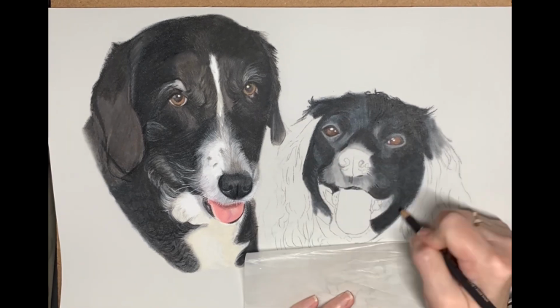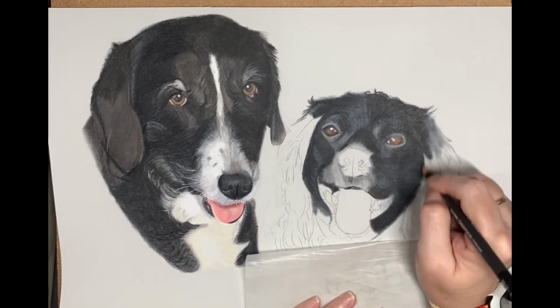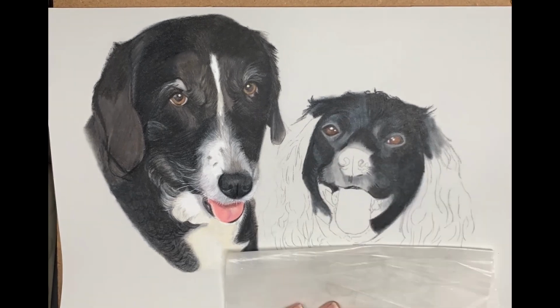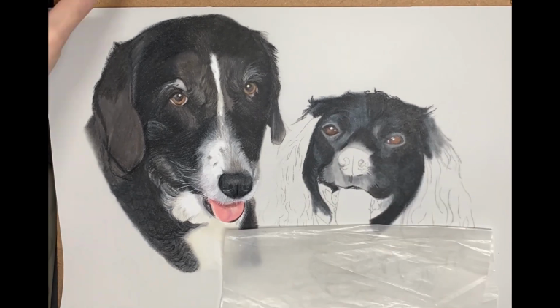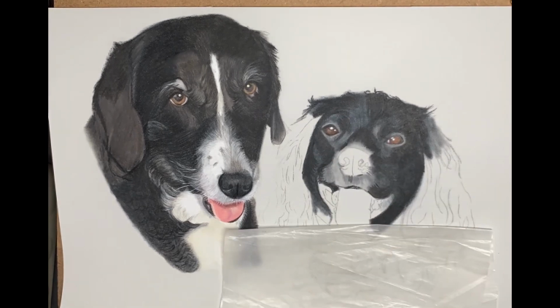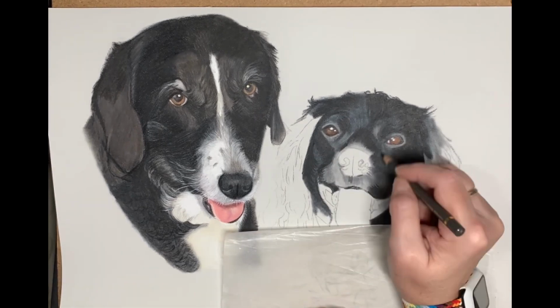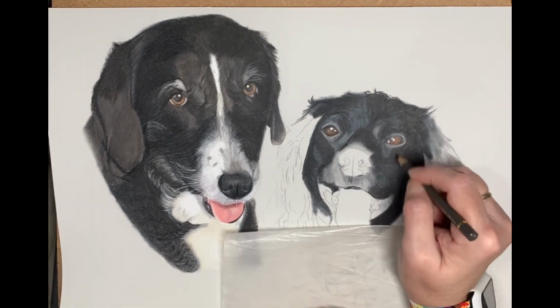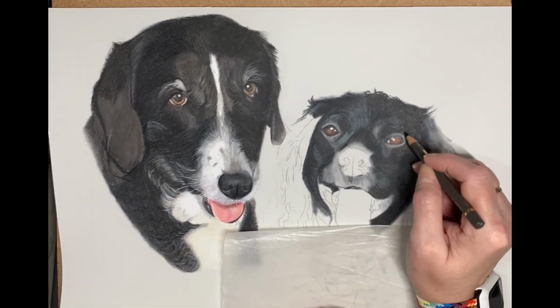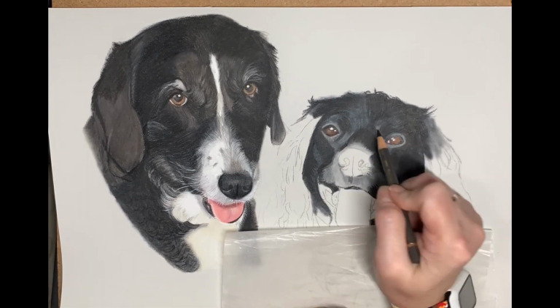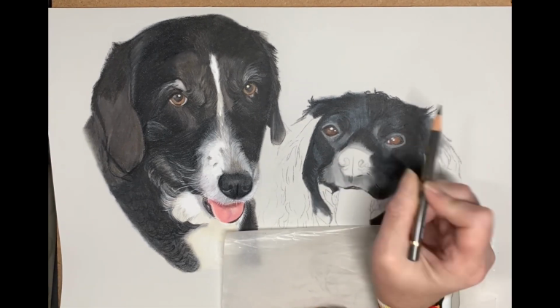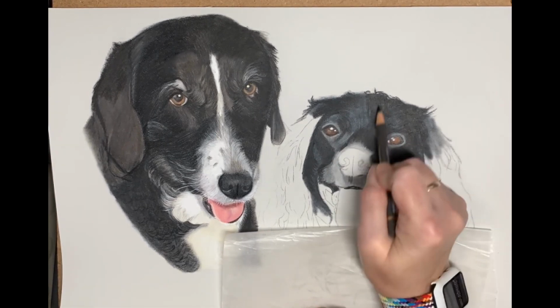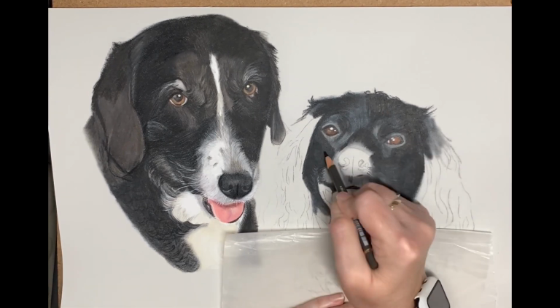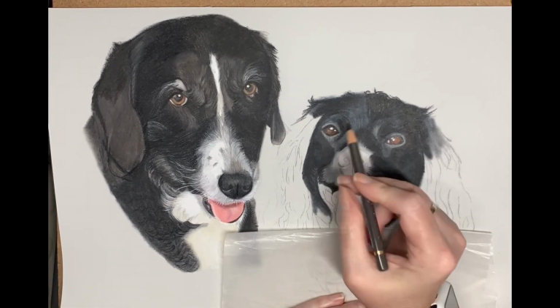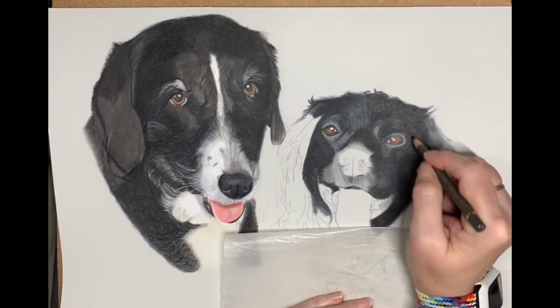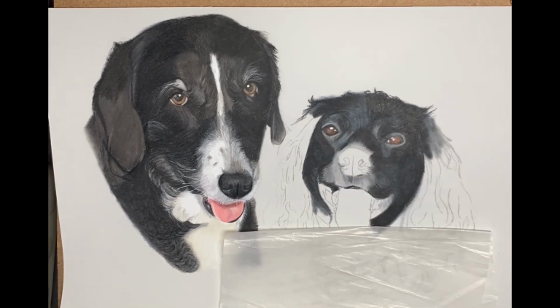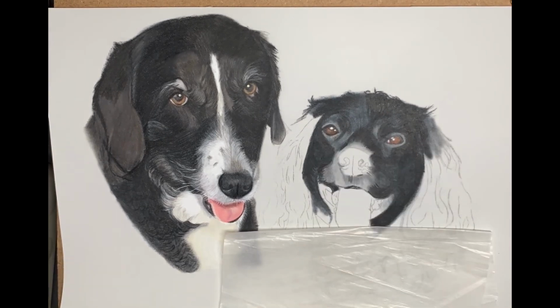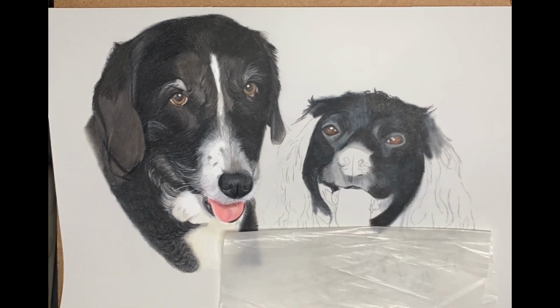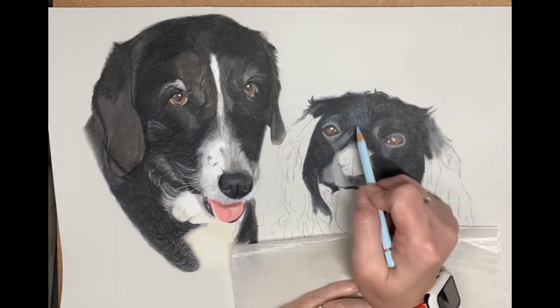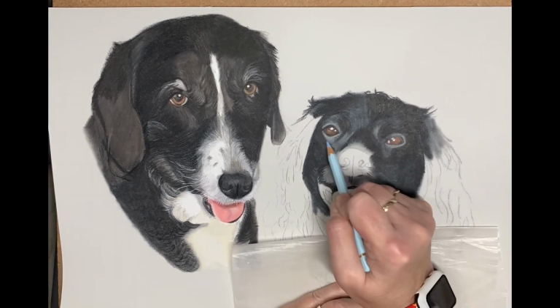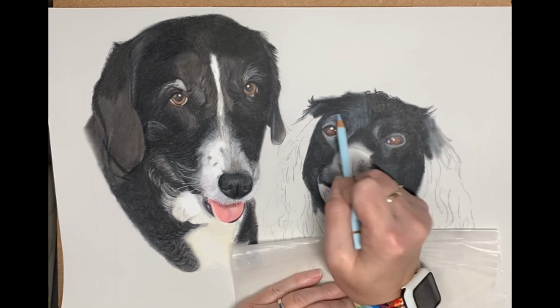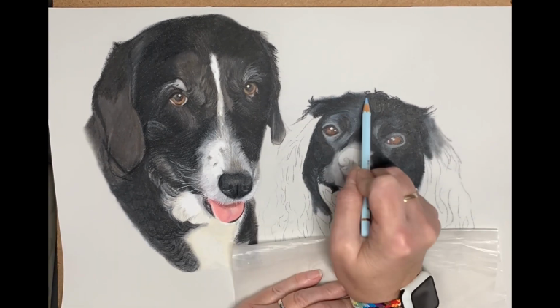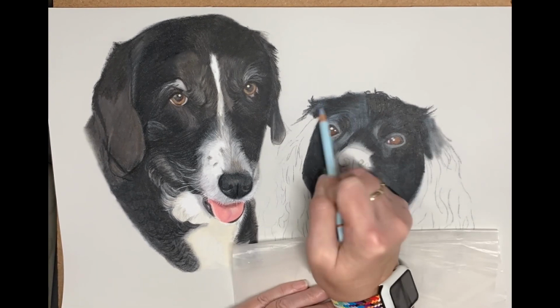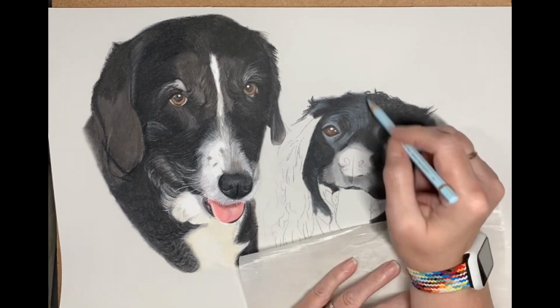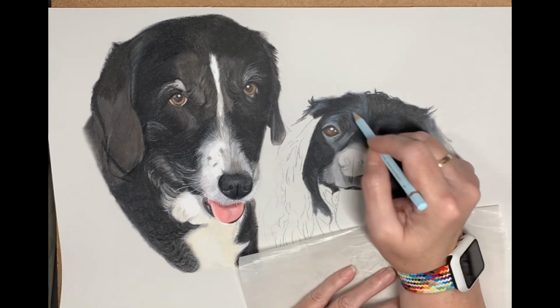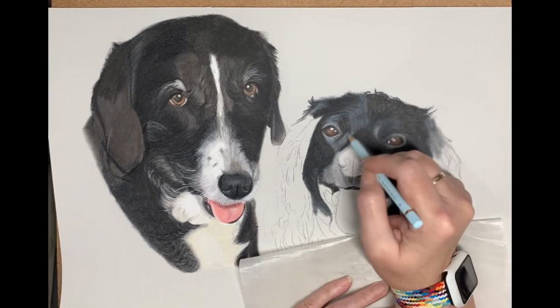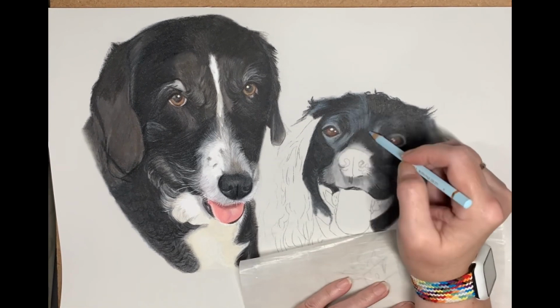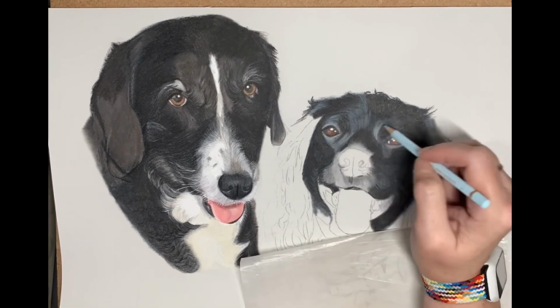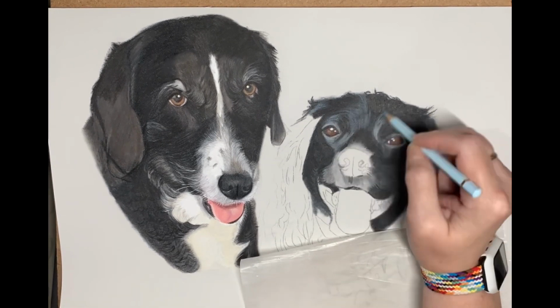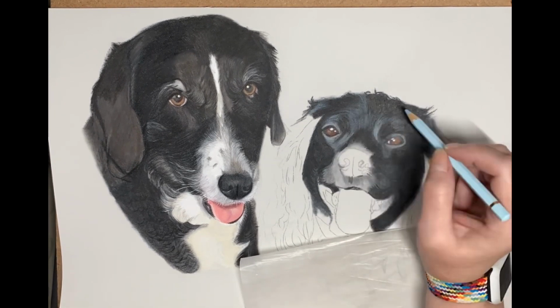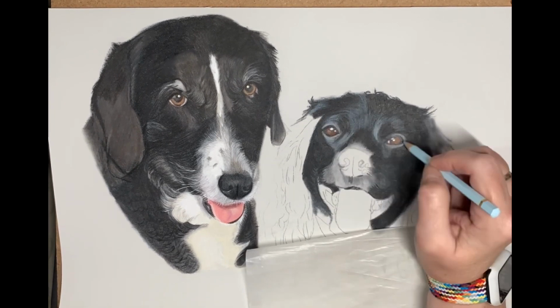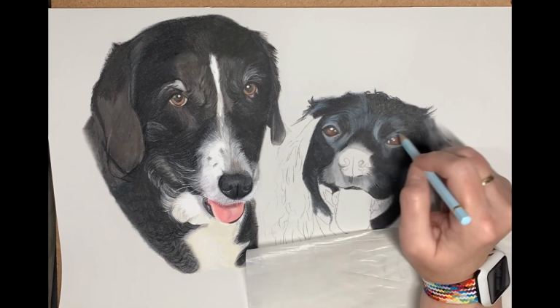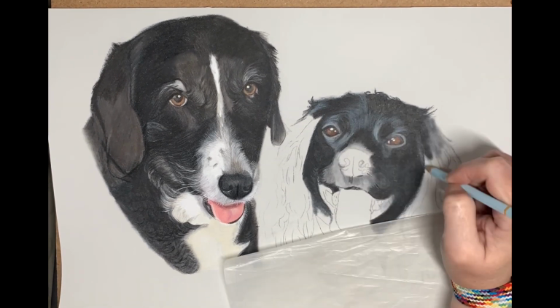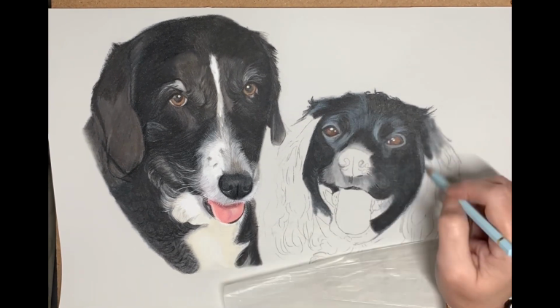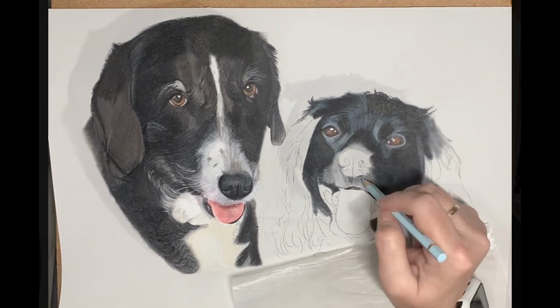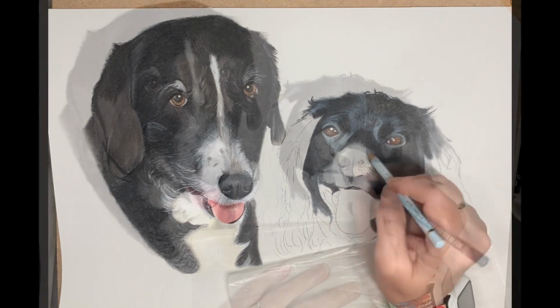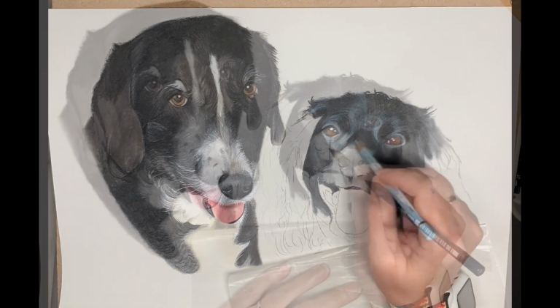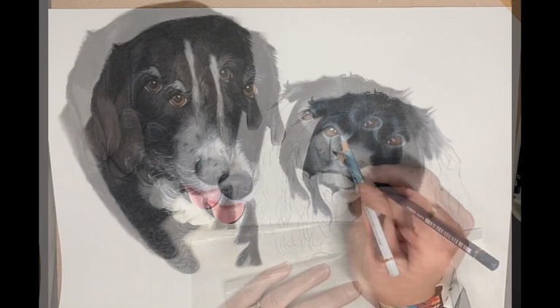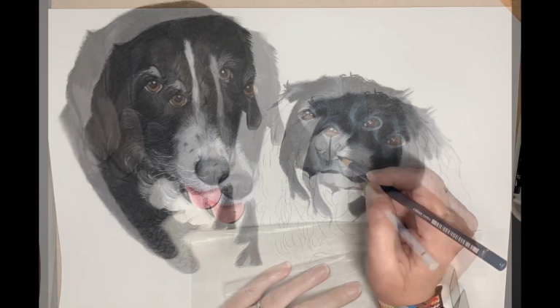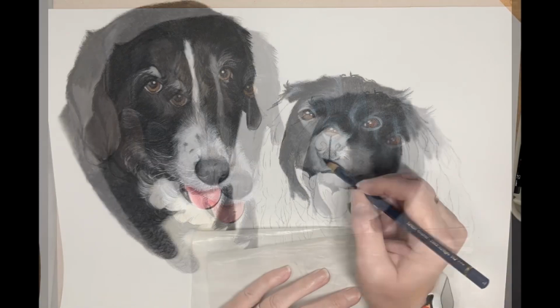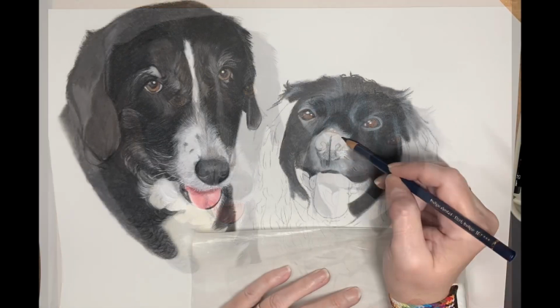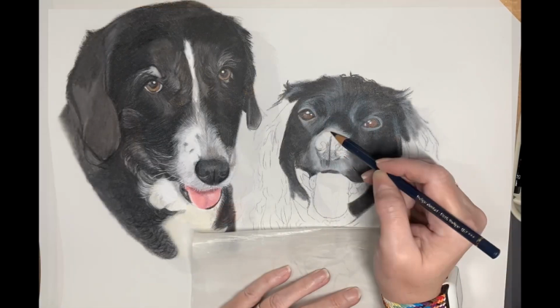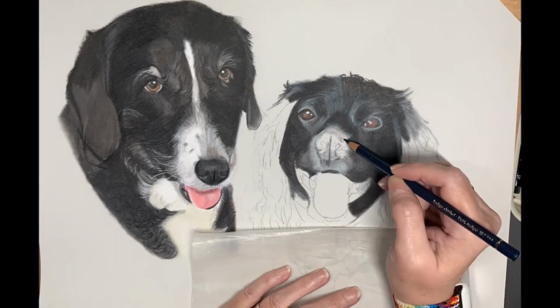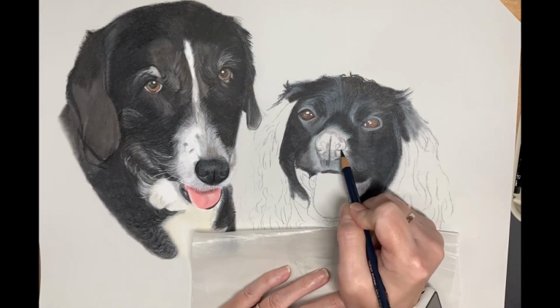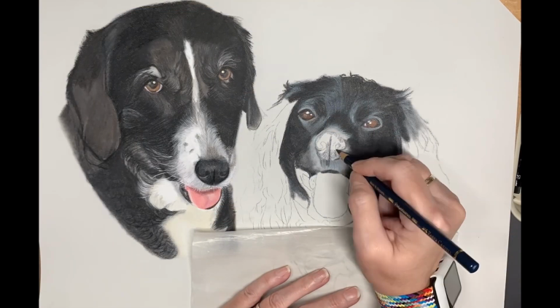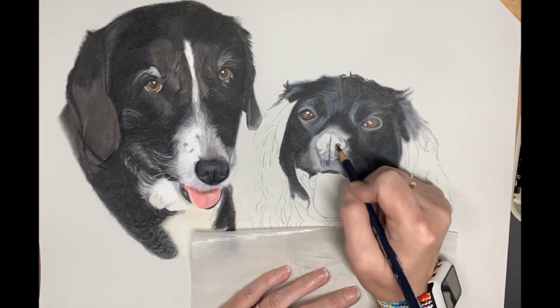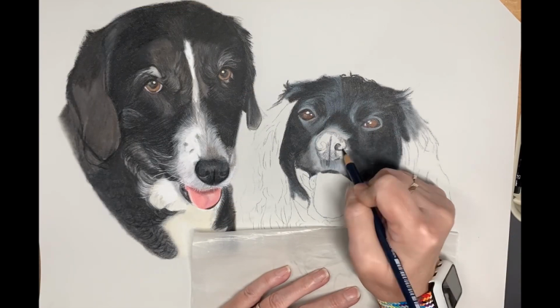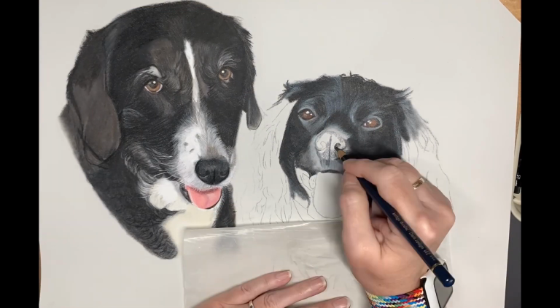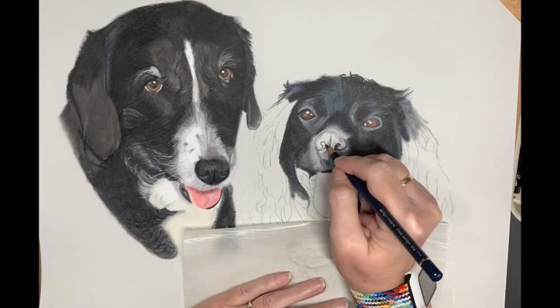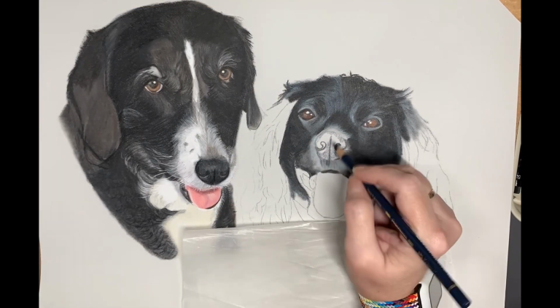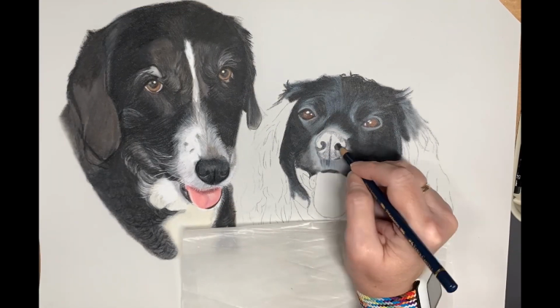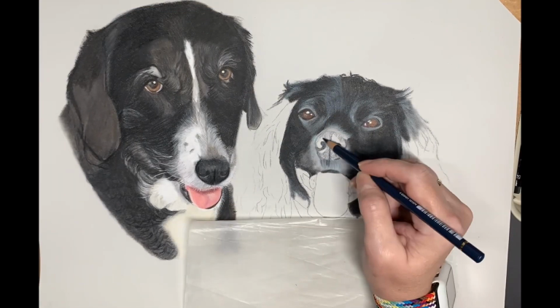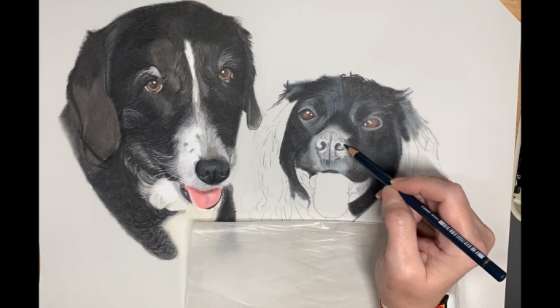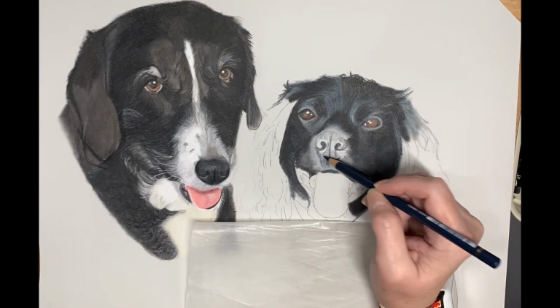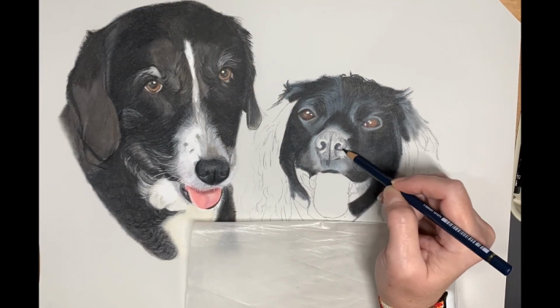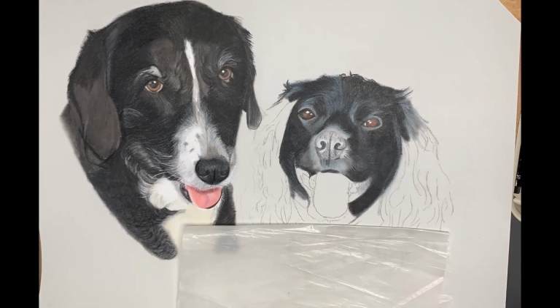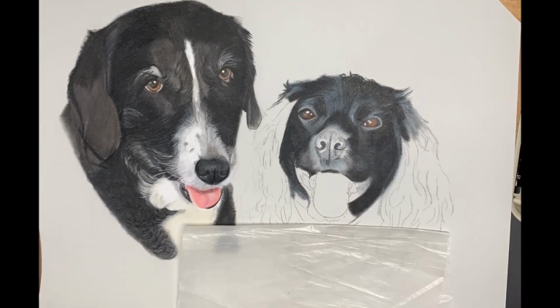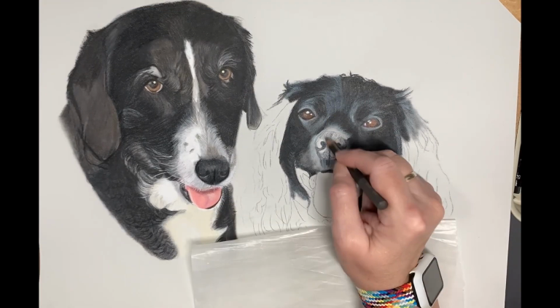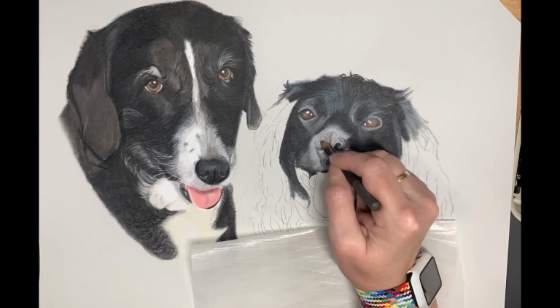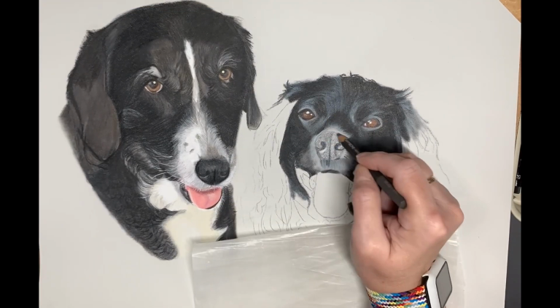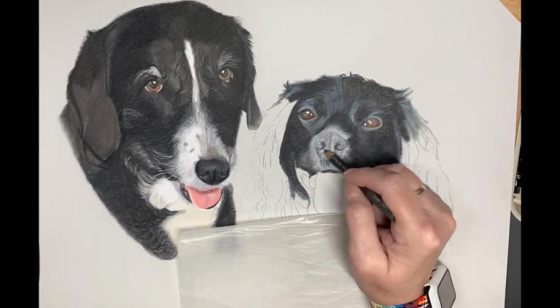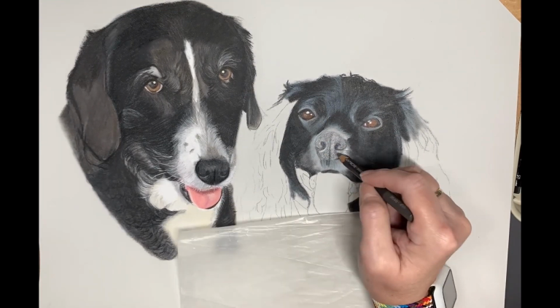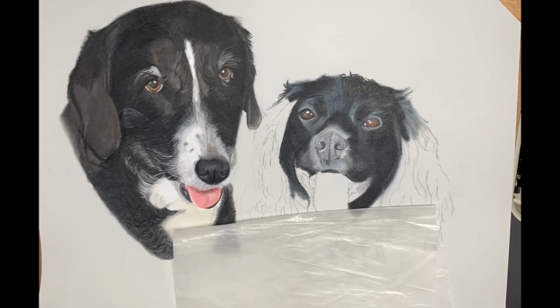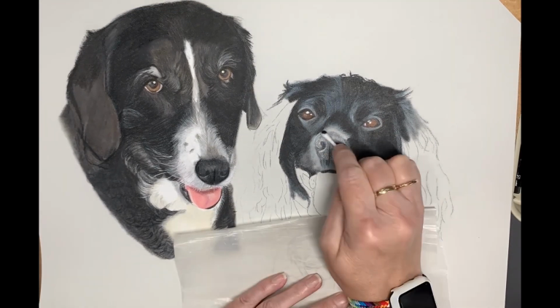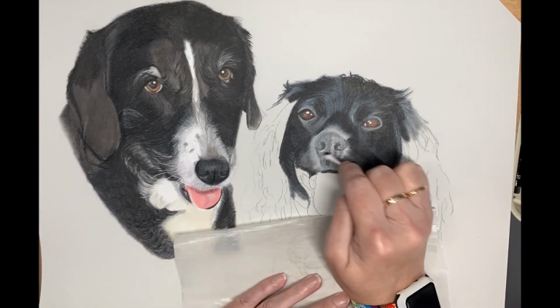Once I've finished blending, I just finish off with a light blue Pablo, just to give the illusion of the light reflecting on the fur.